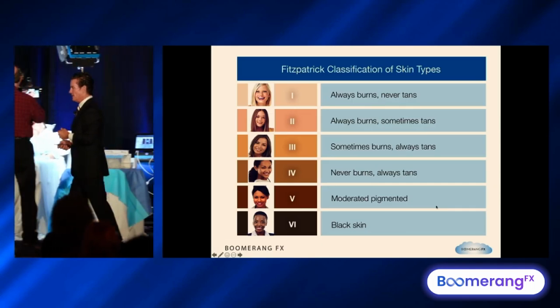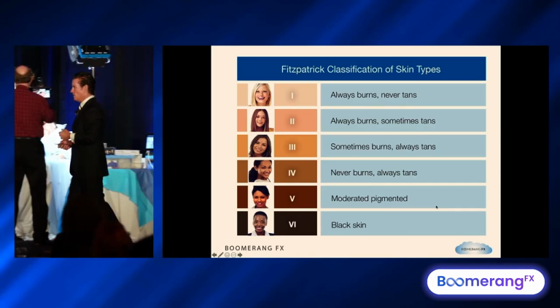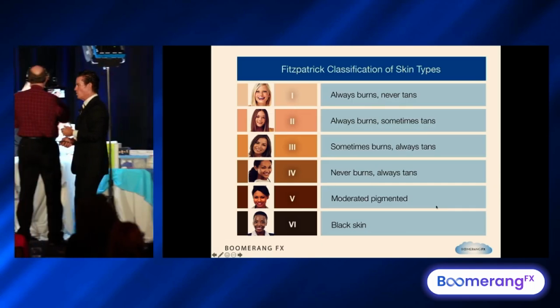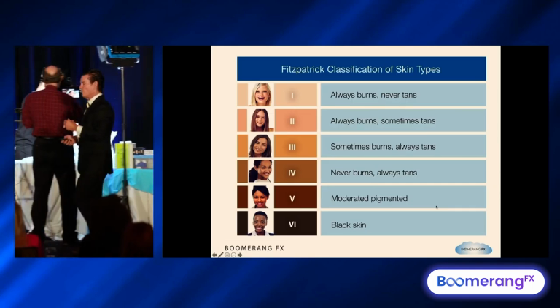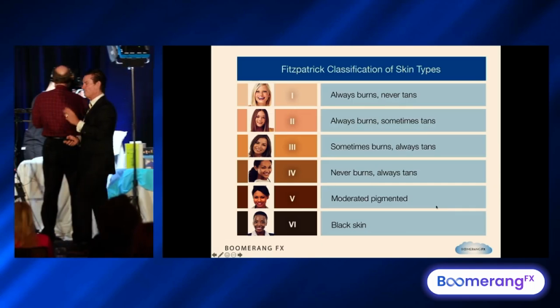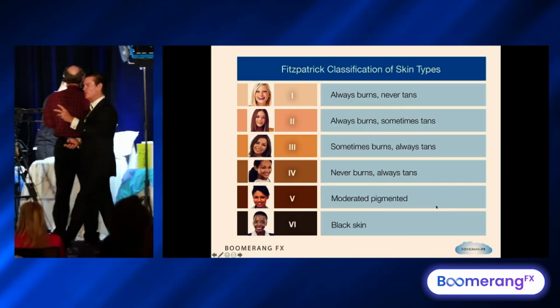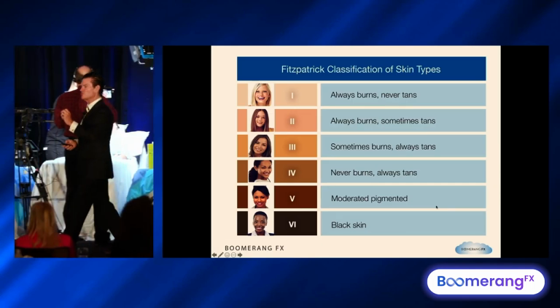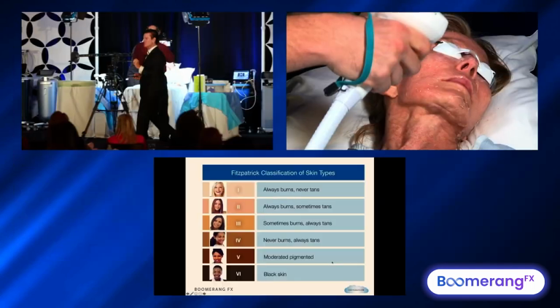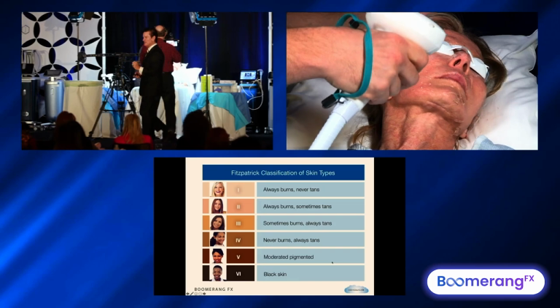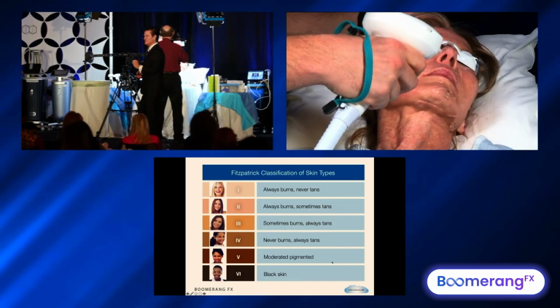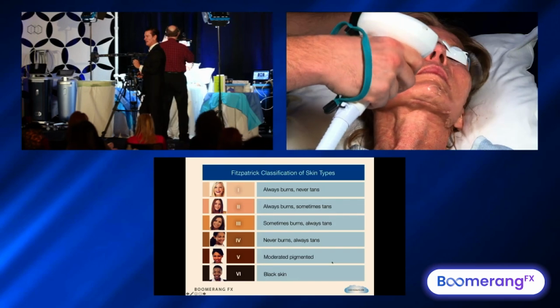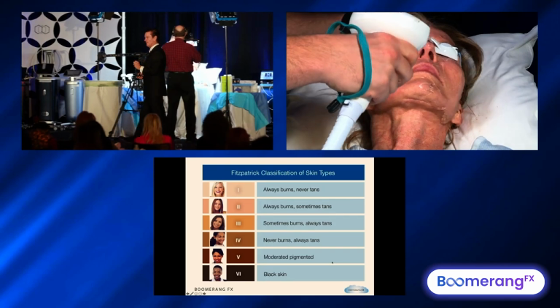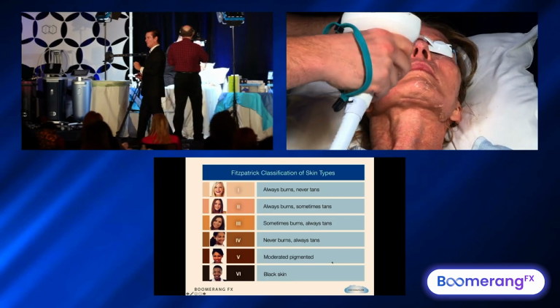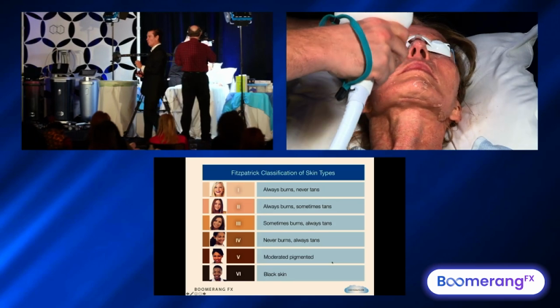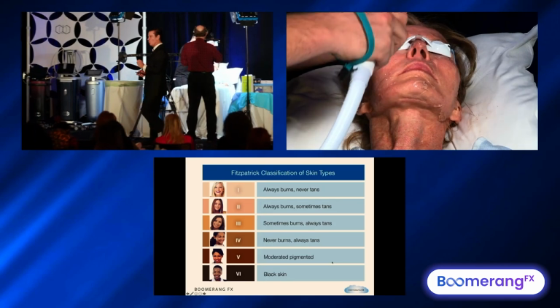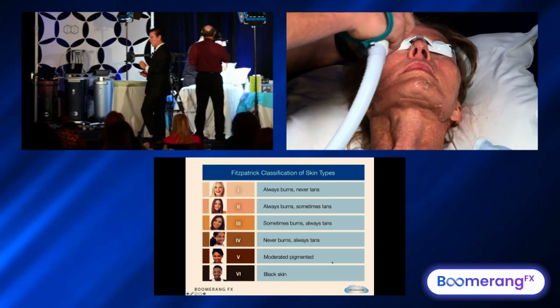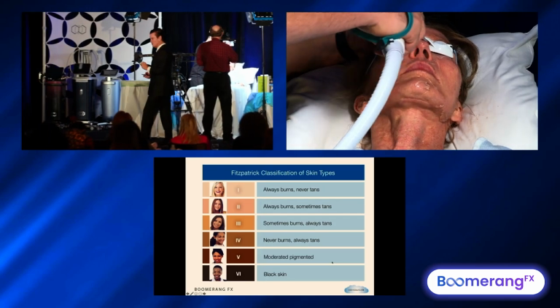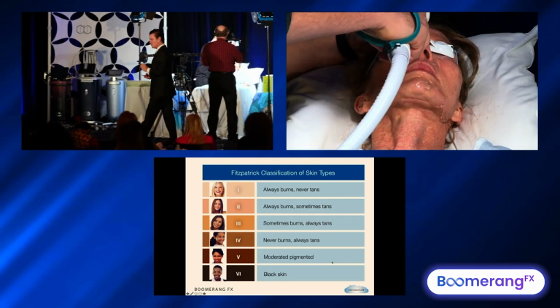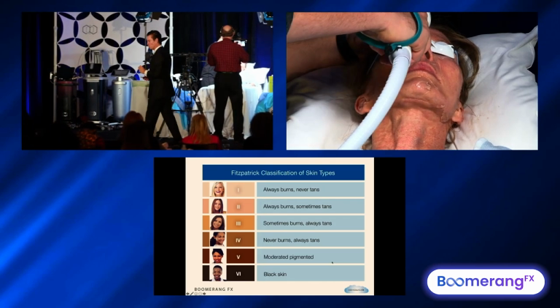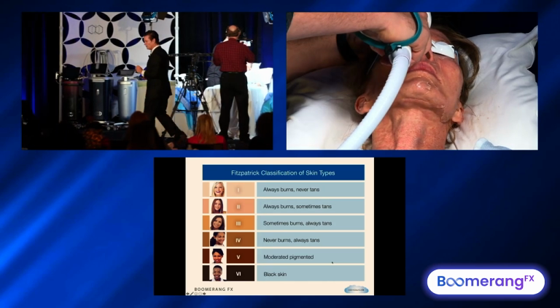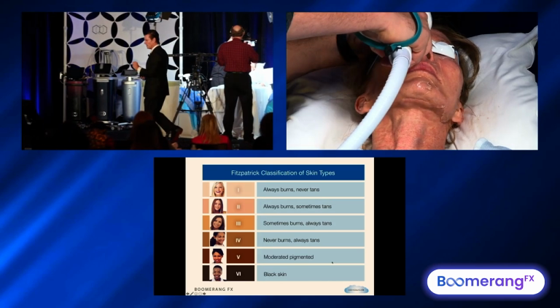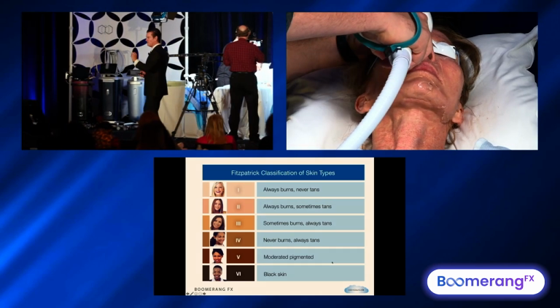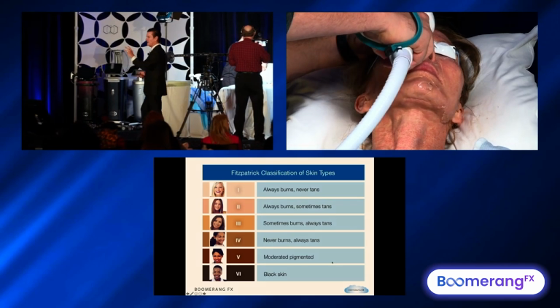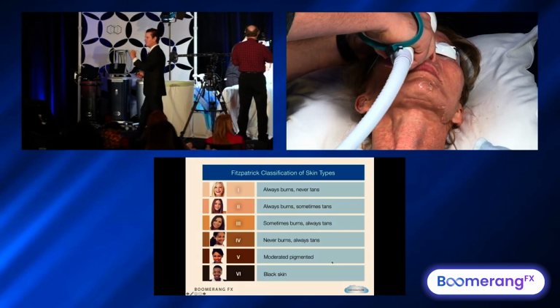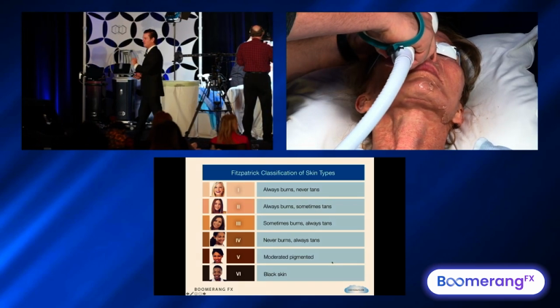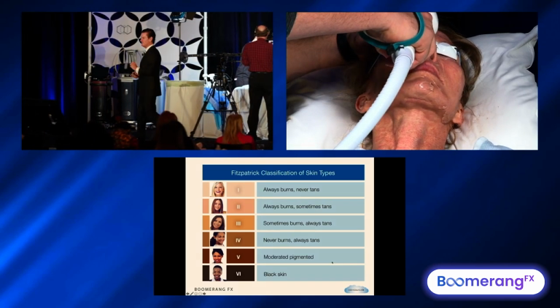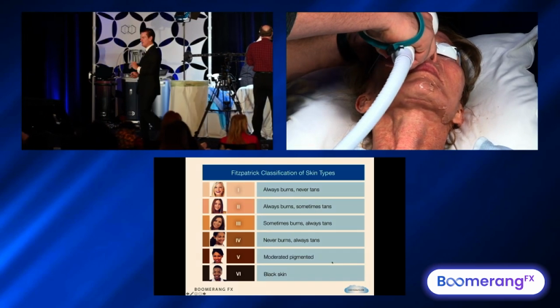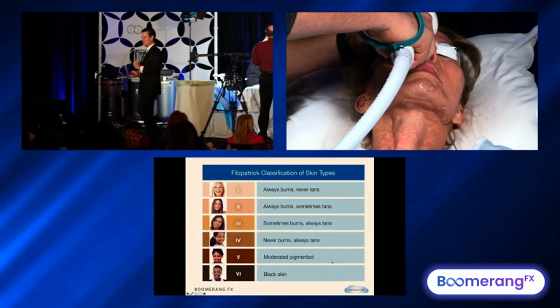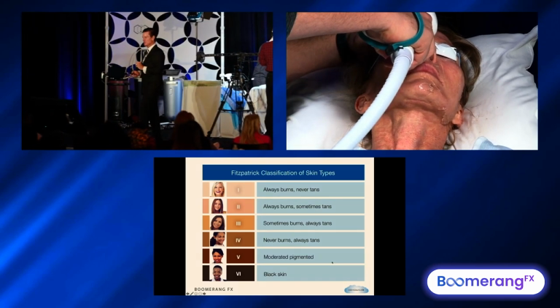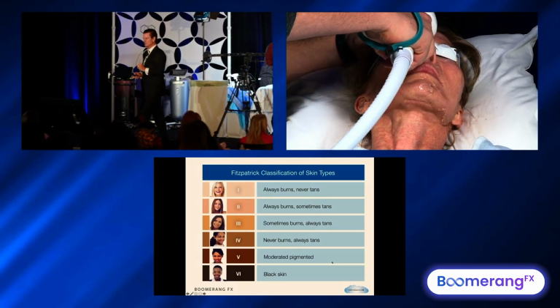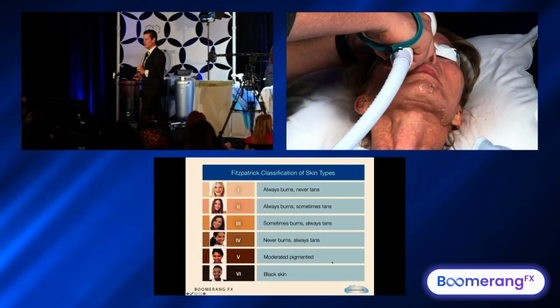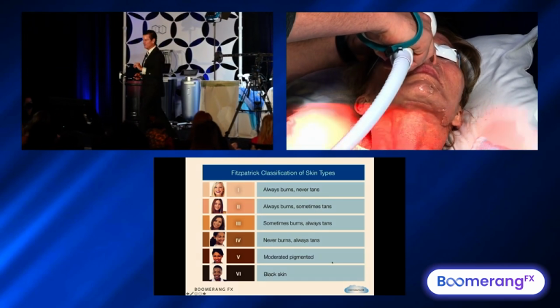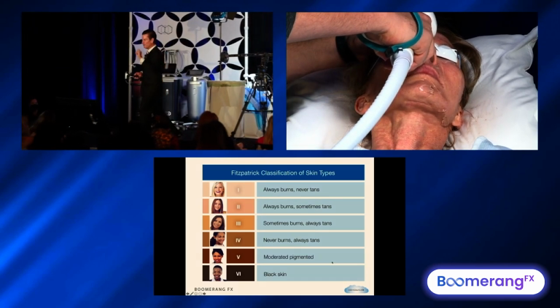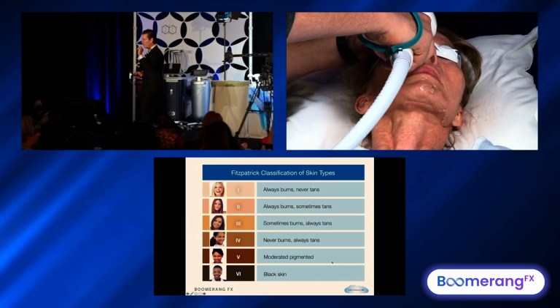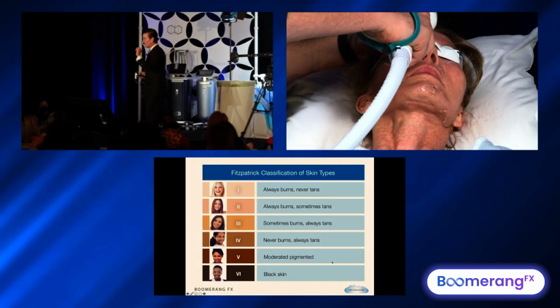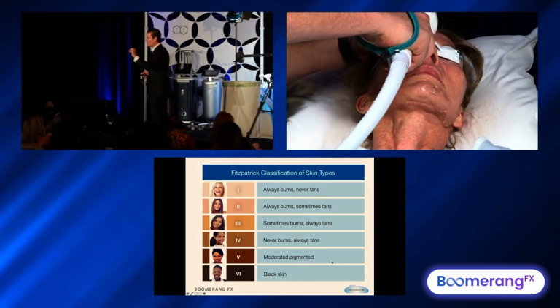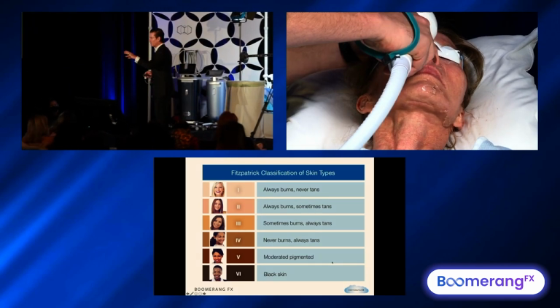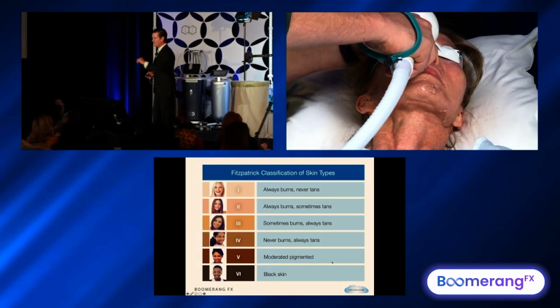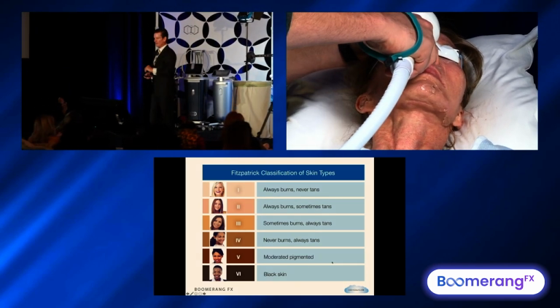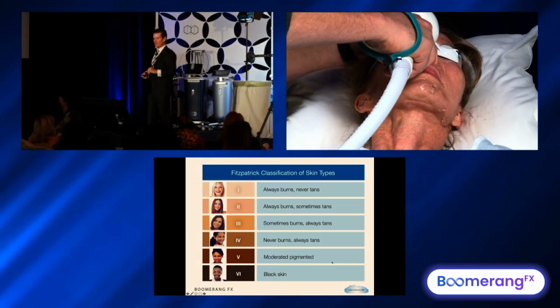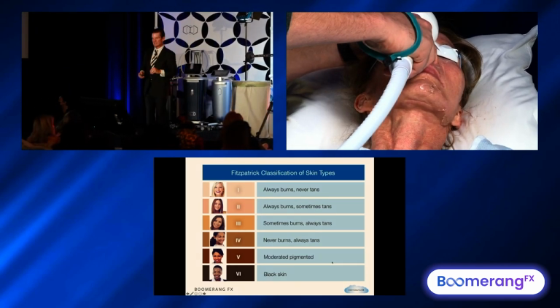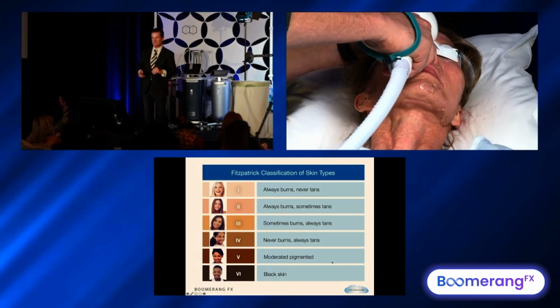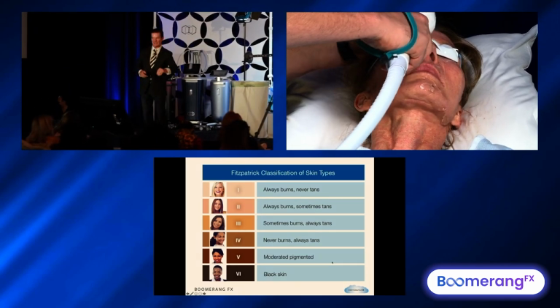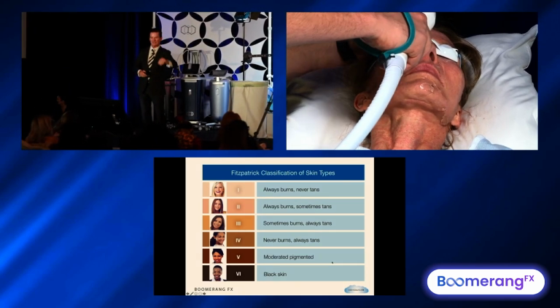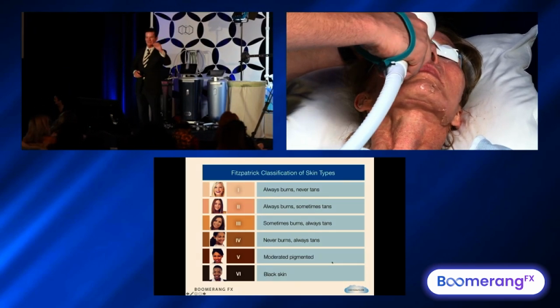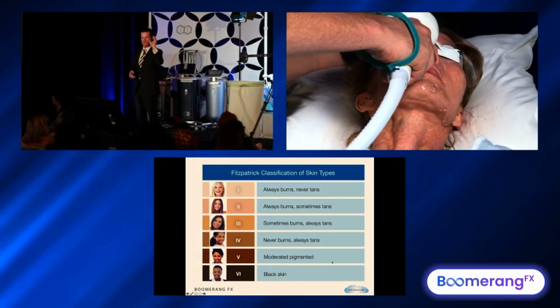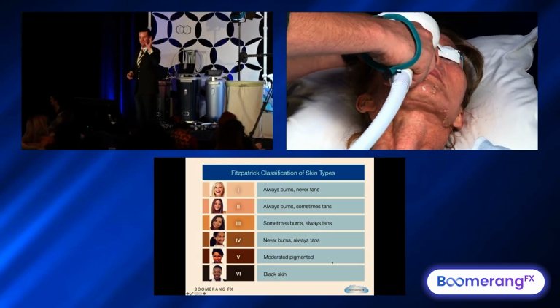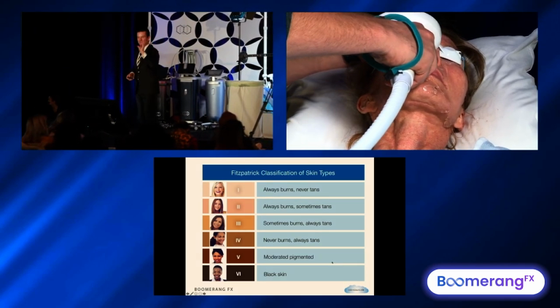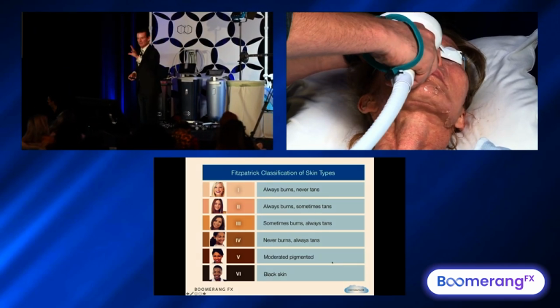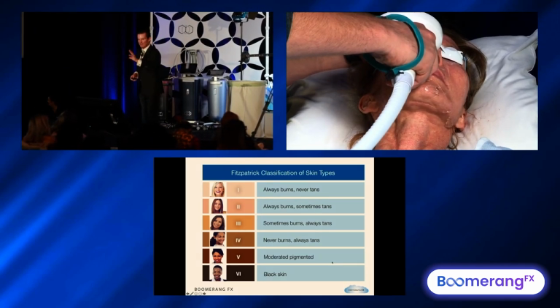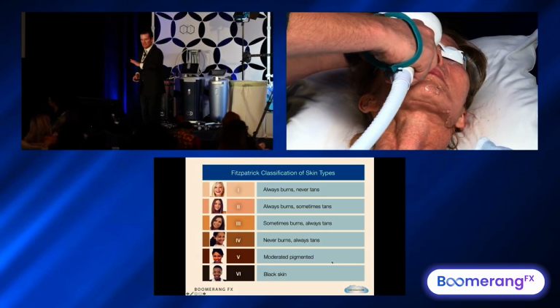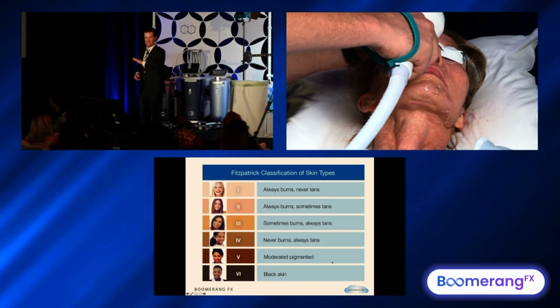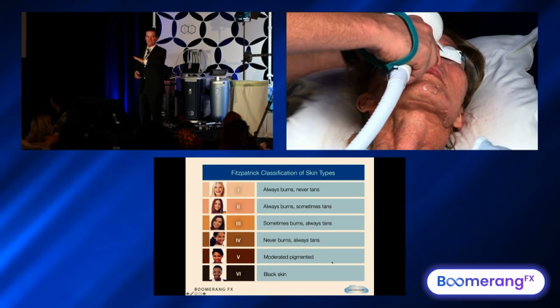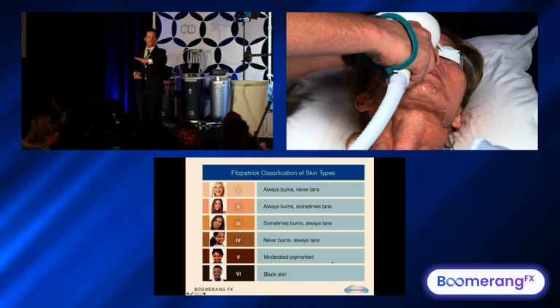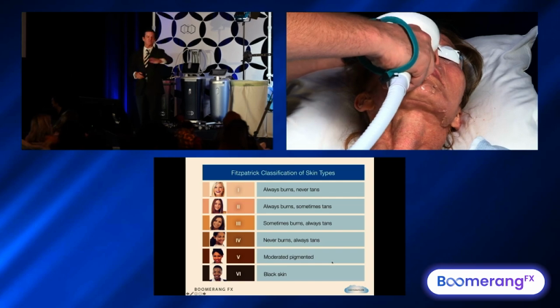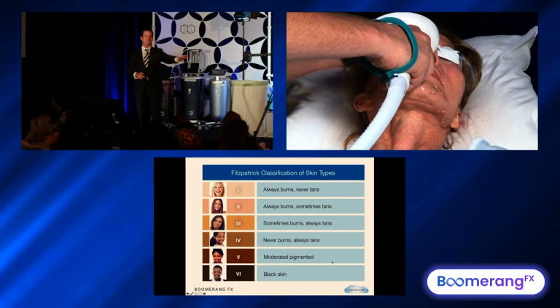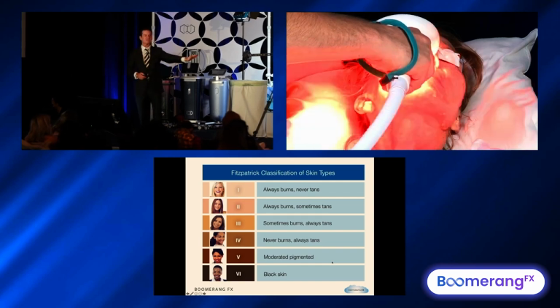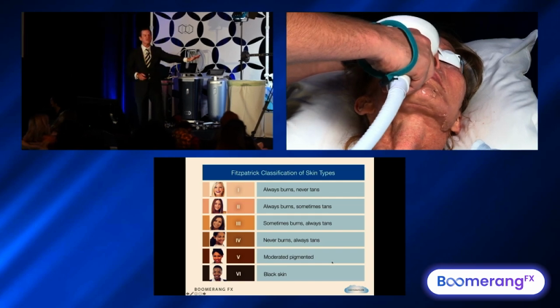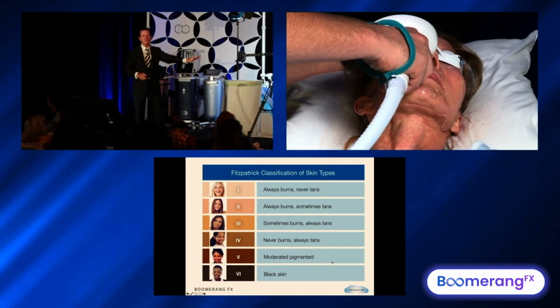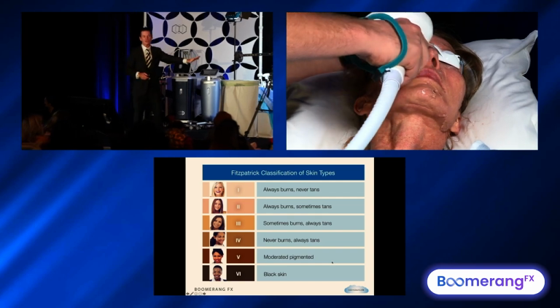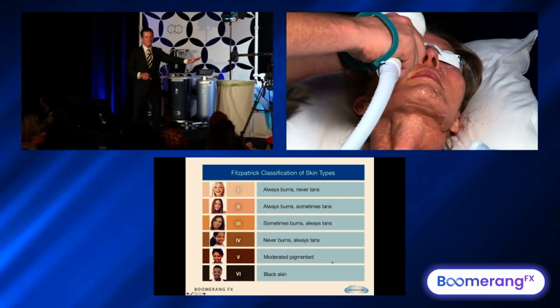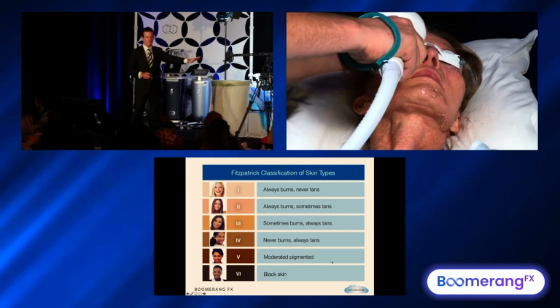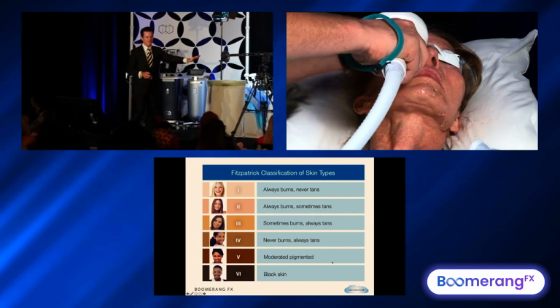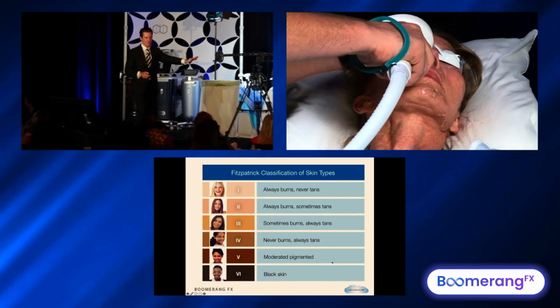Pick your skin type: skin types 1, 2, 3 use the 515. Skin type 4 uses the 580. Skin type 5 uses the 580. Skin type 6 — no photo facials.